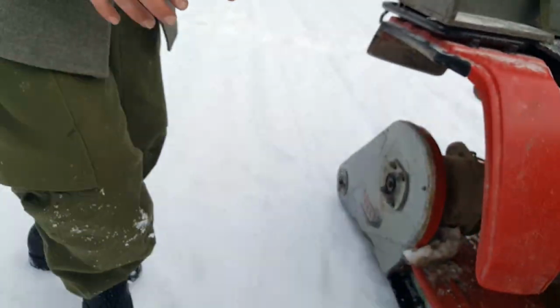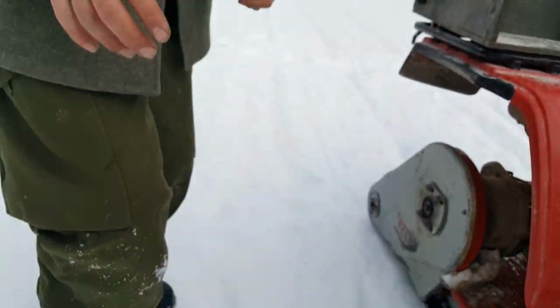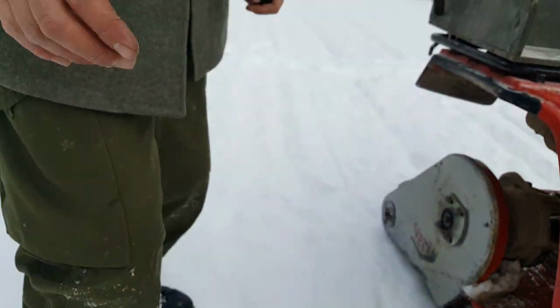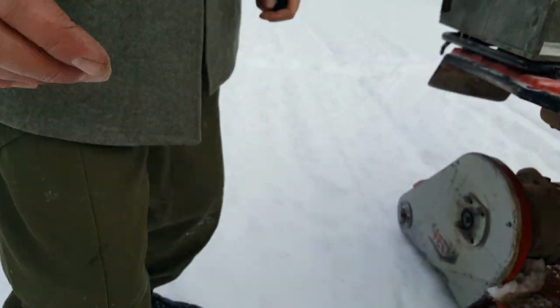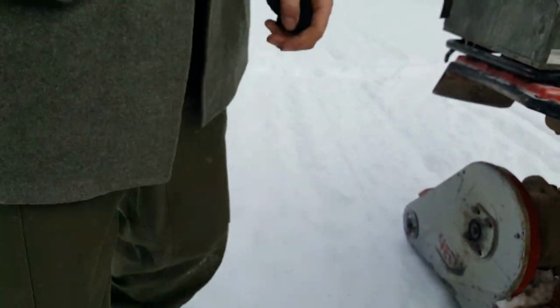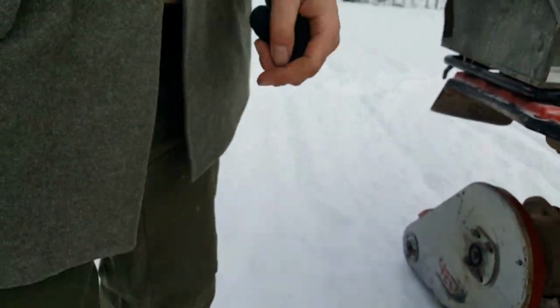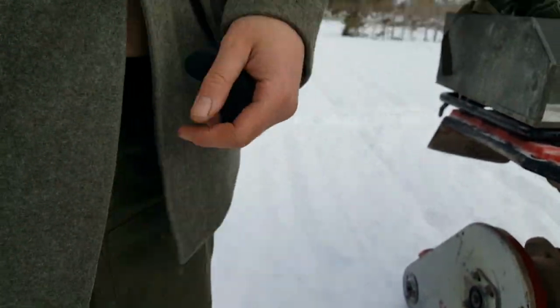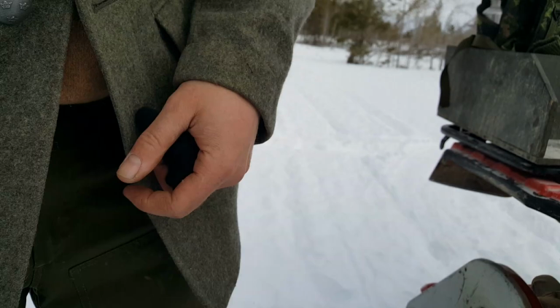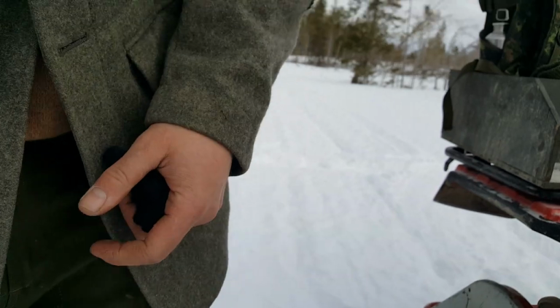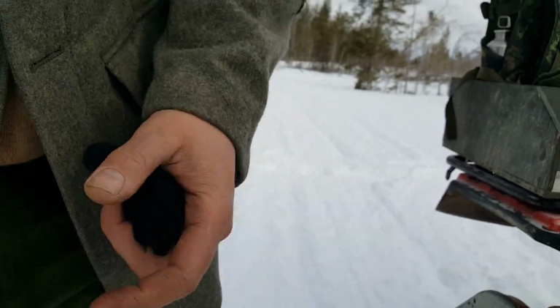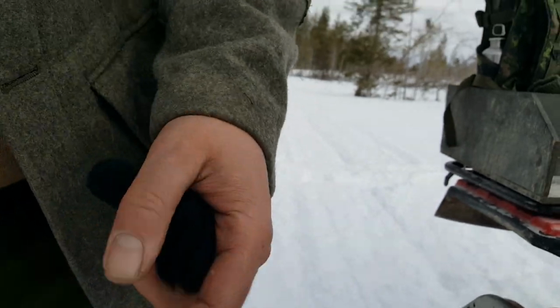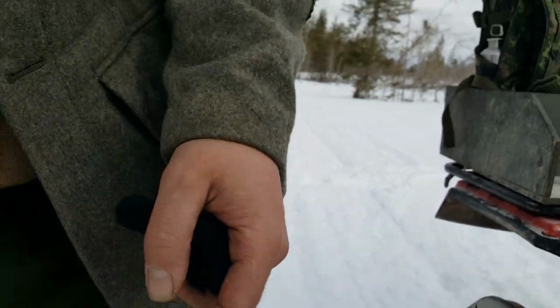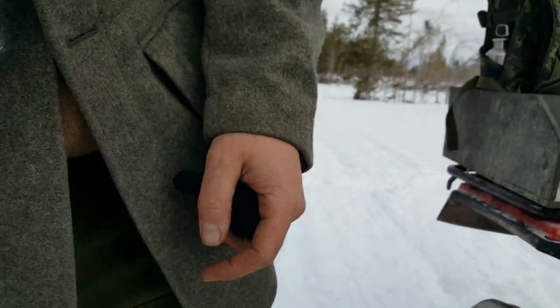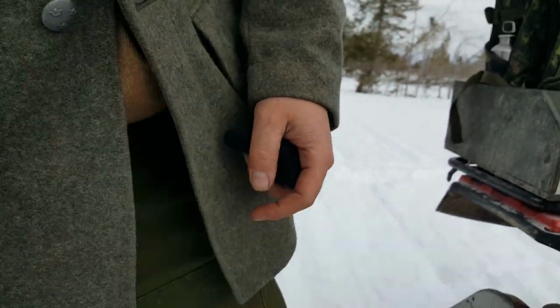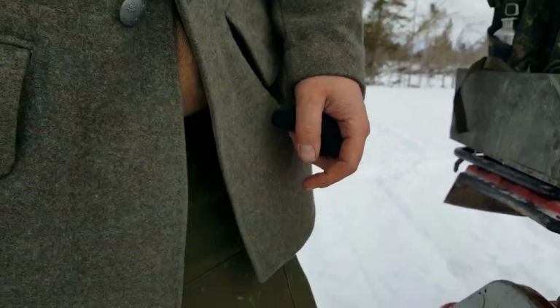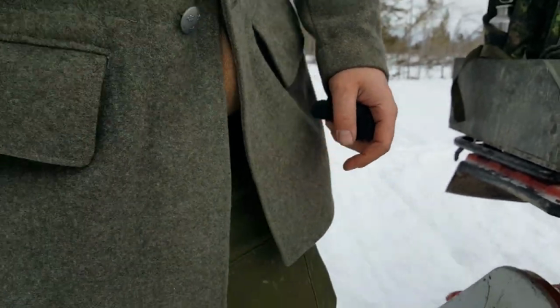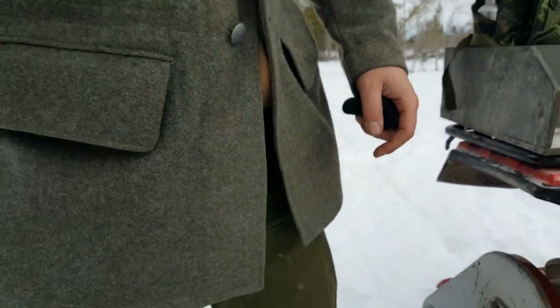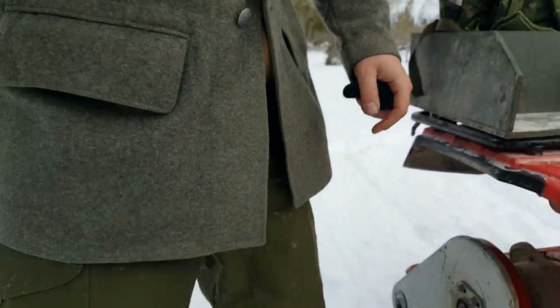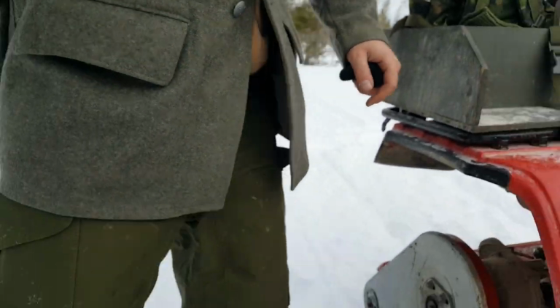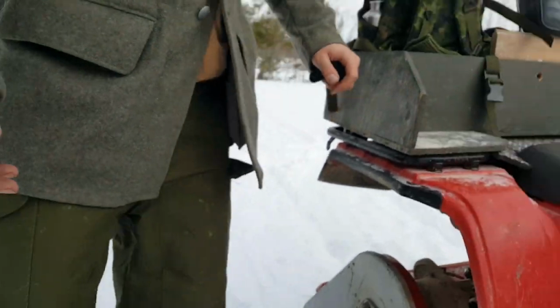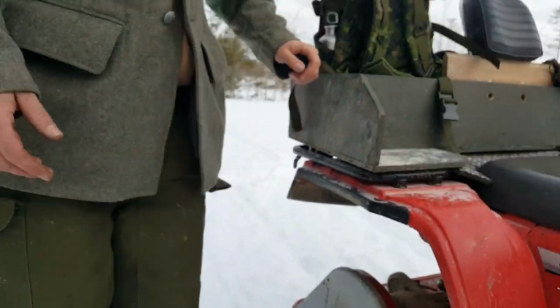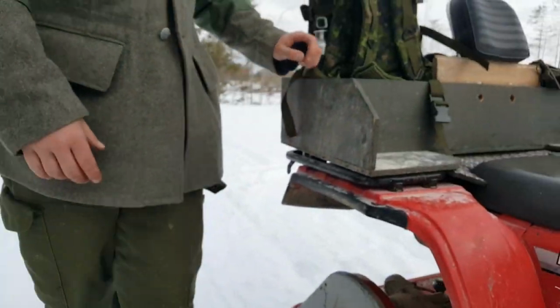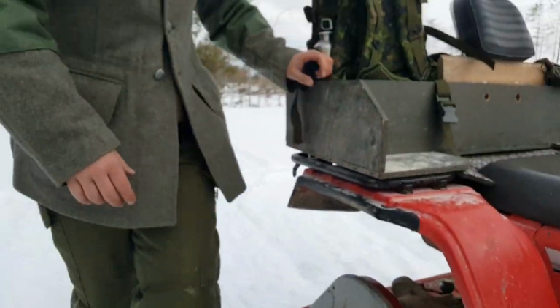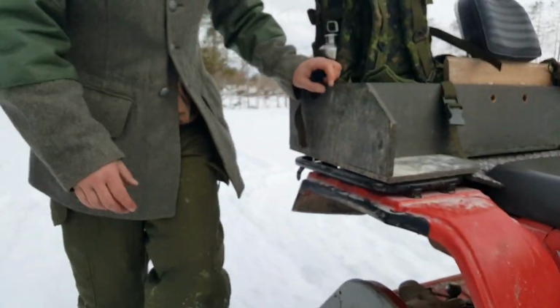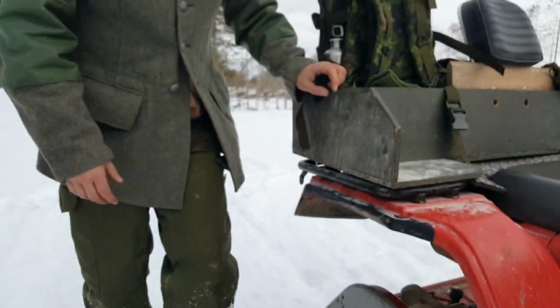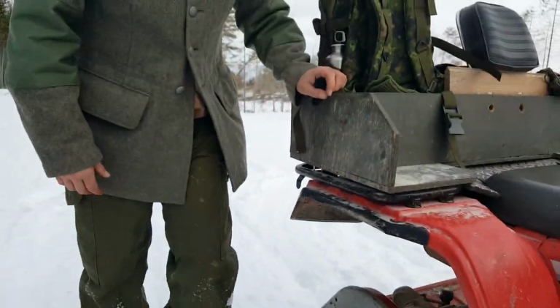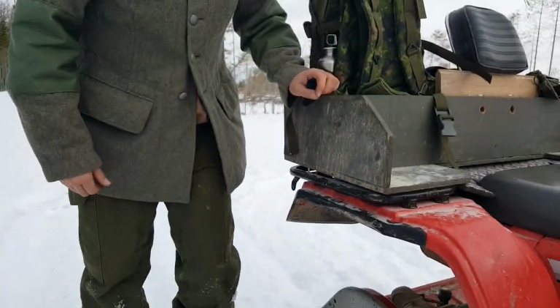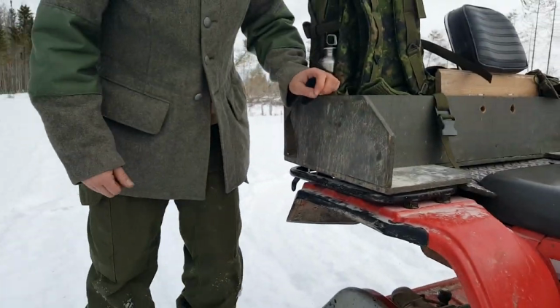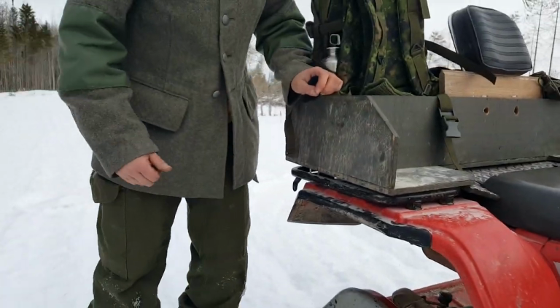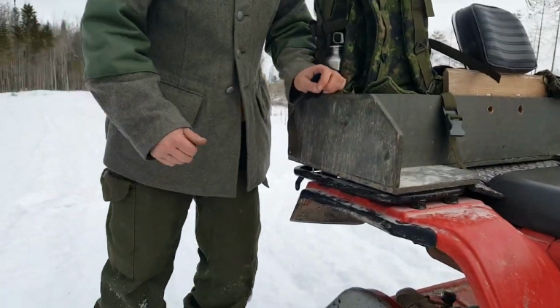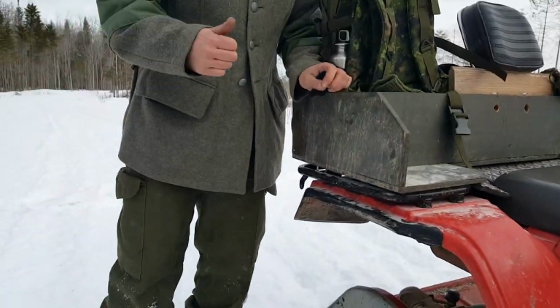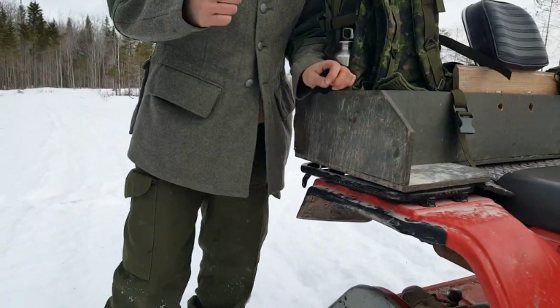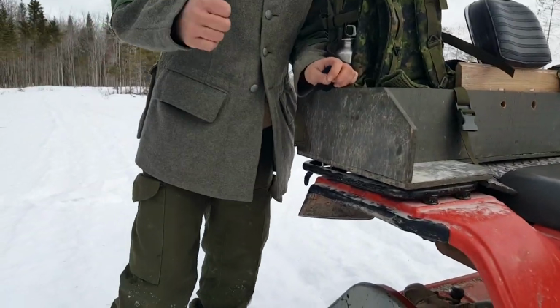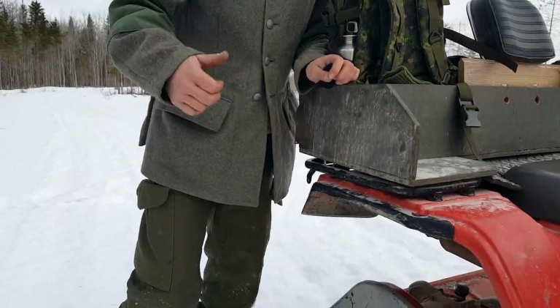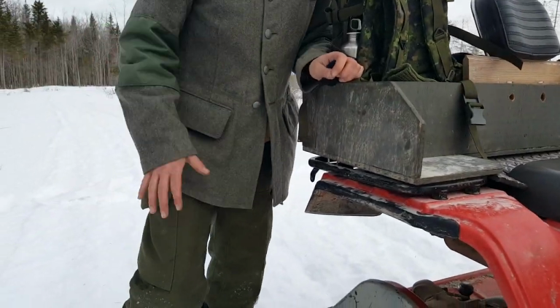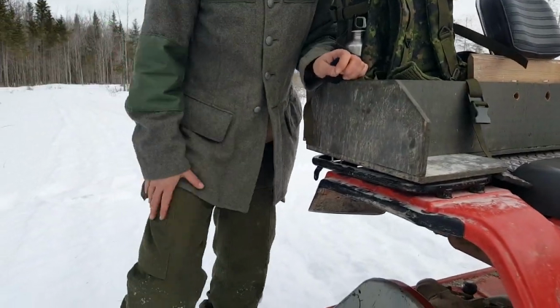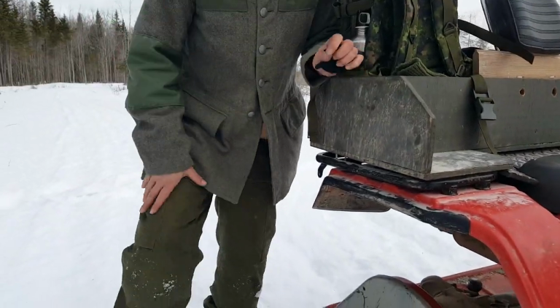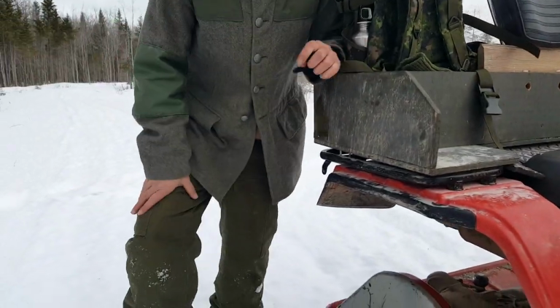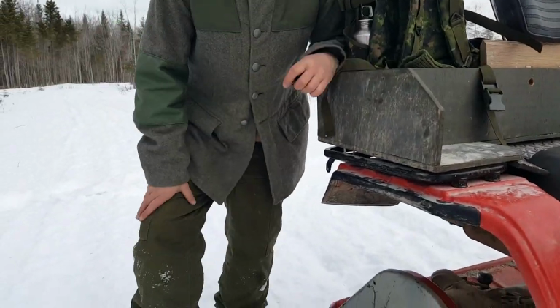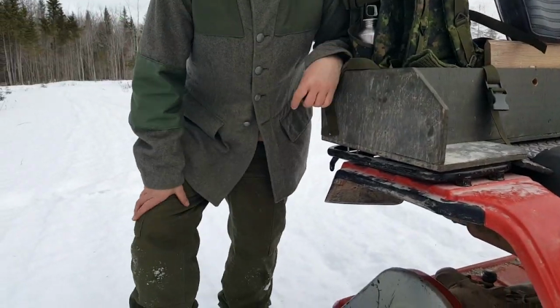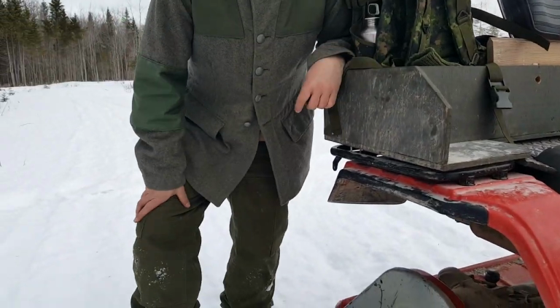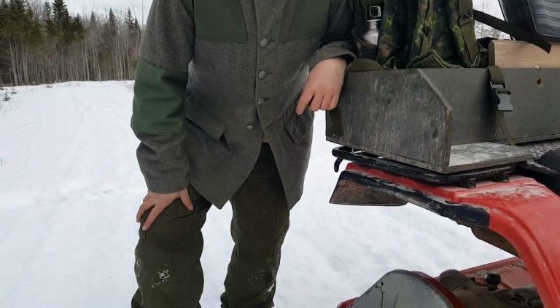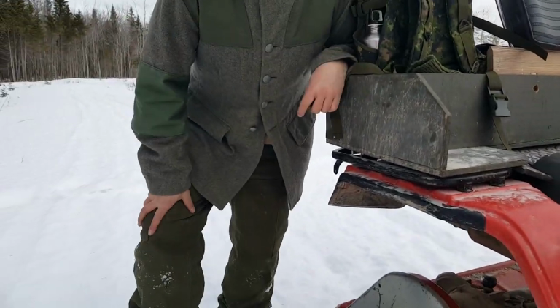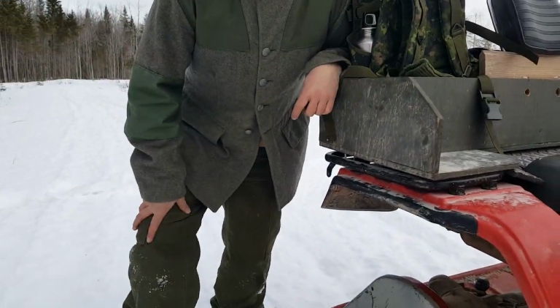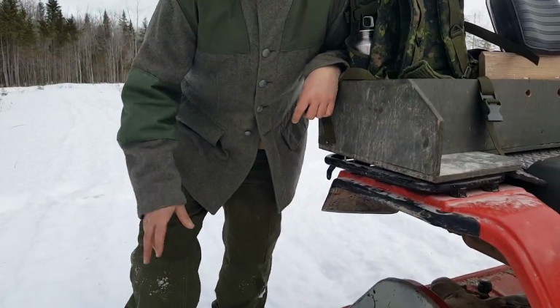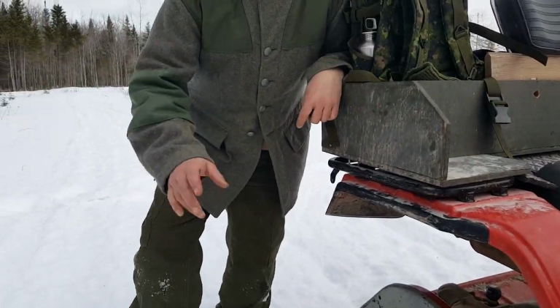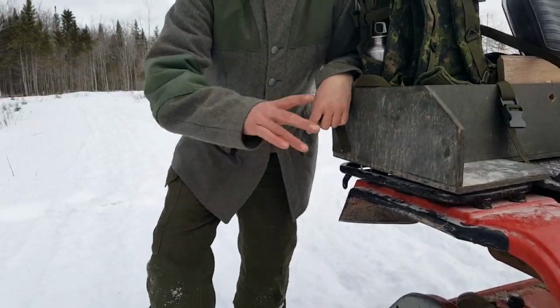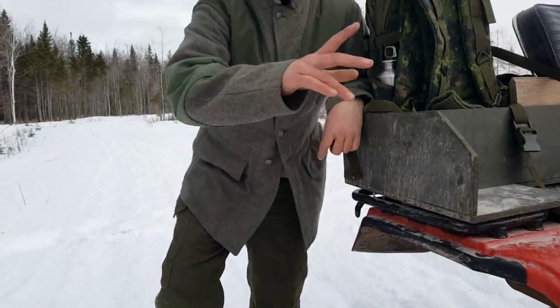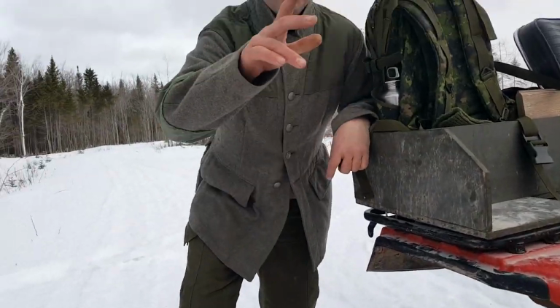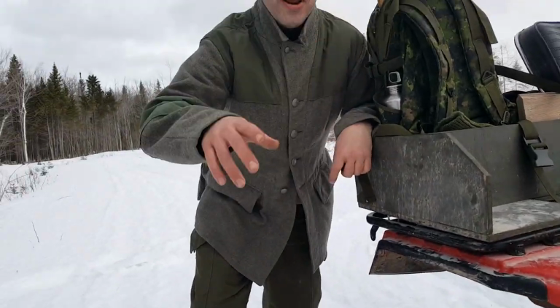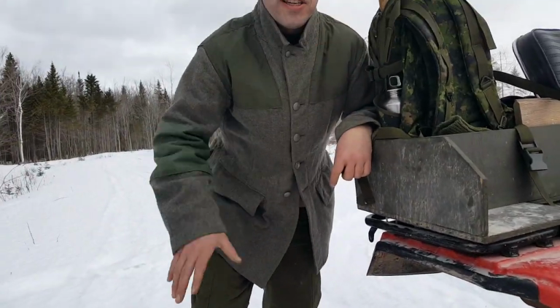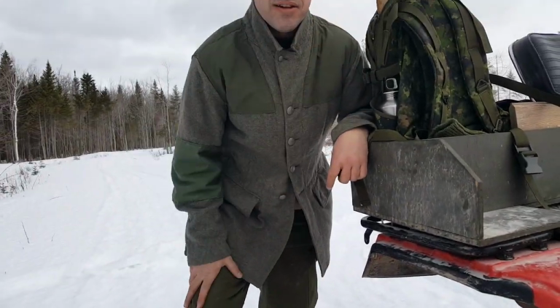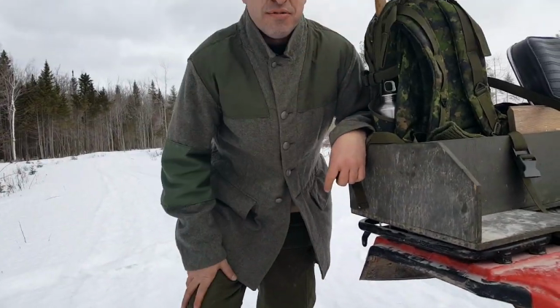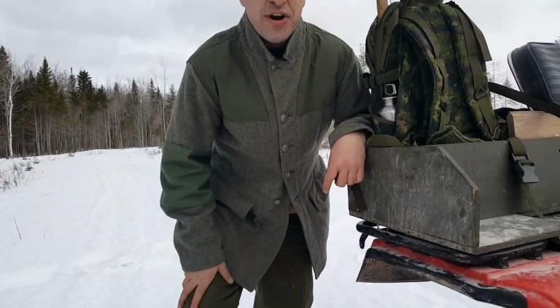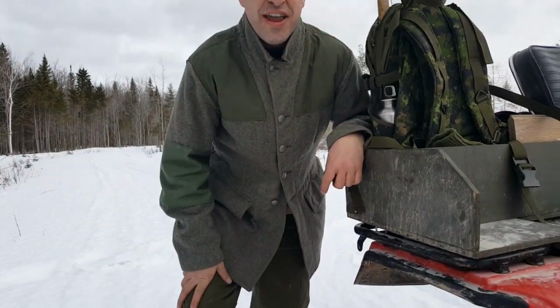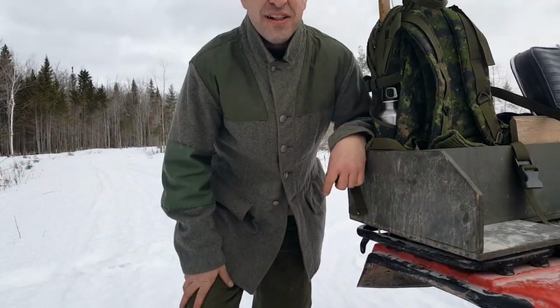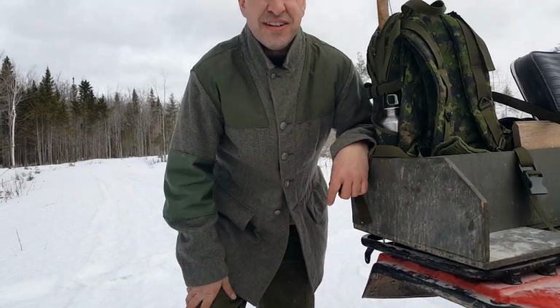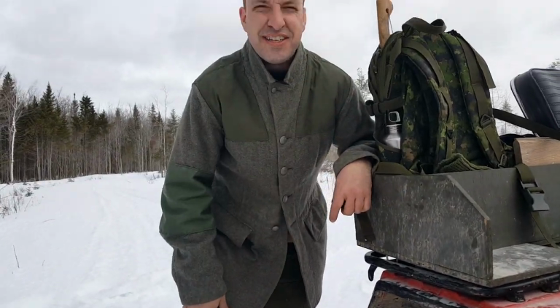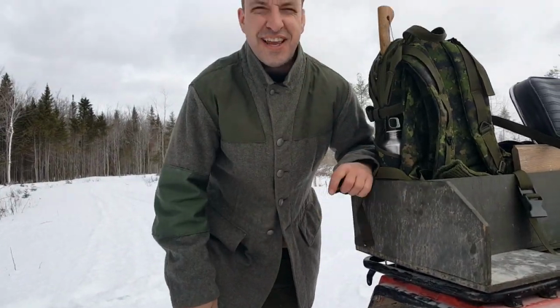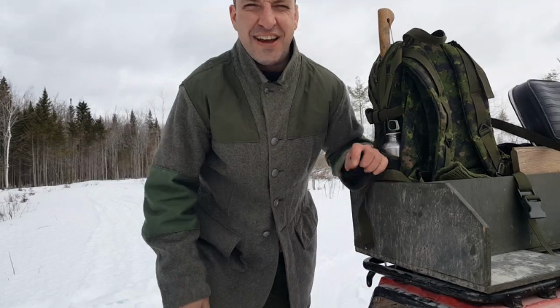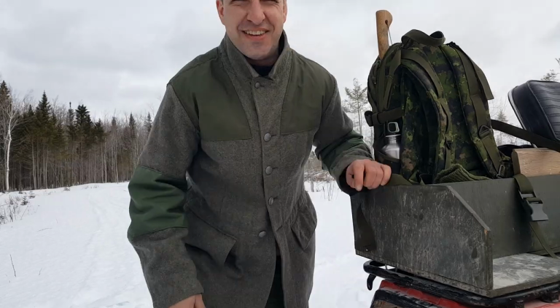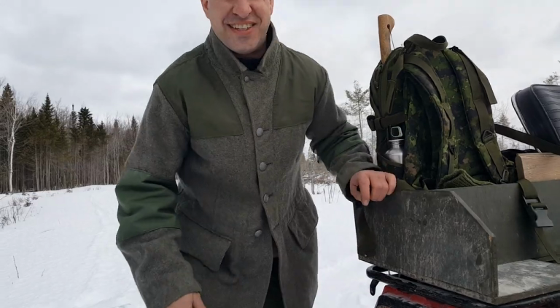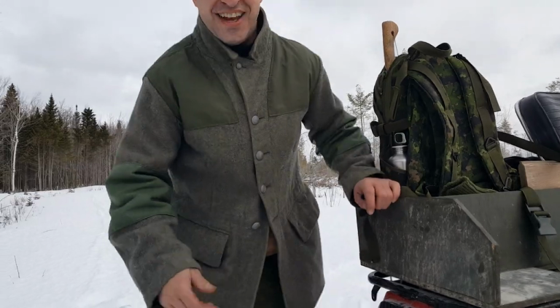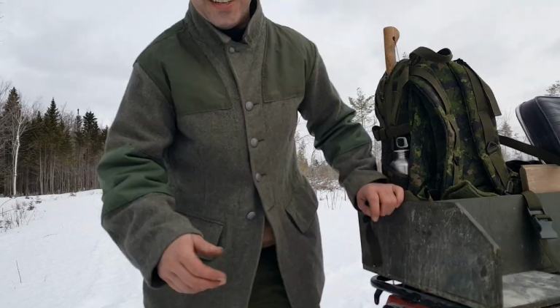Anyways, we're going to show you guys now a little bit of footage of us out driving it. We'll test it and break some trail and see how this does.